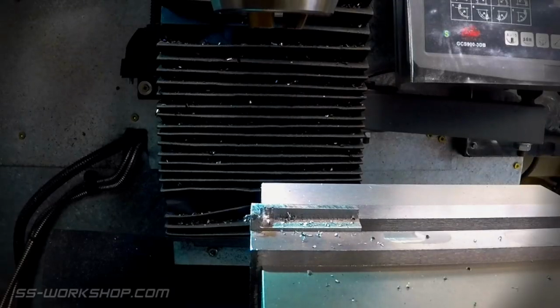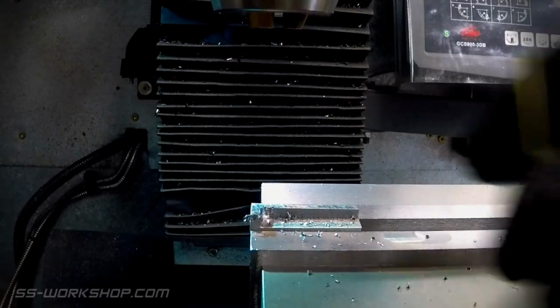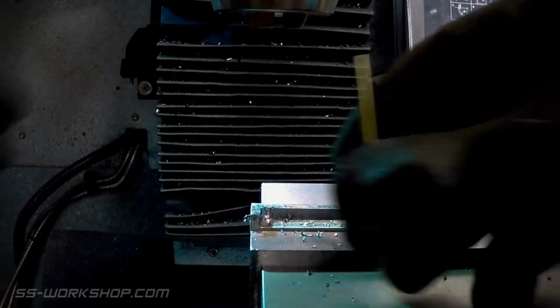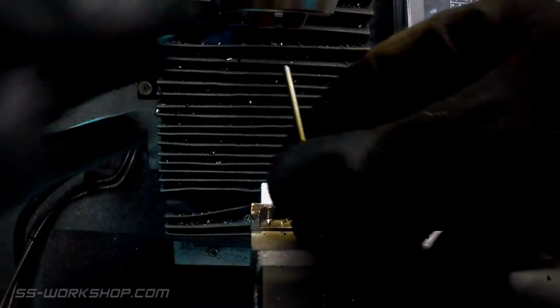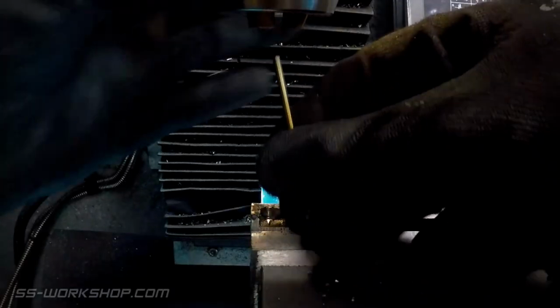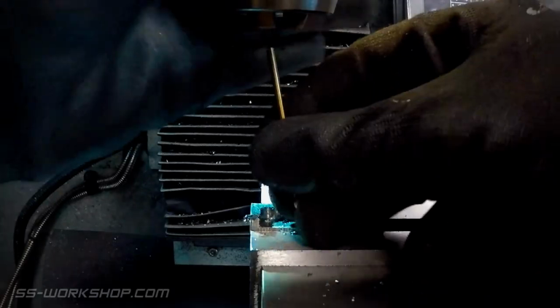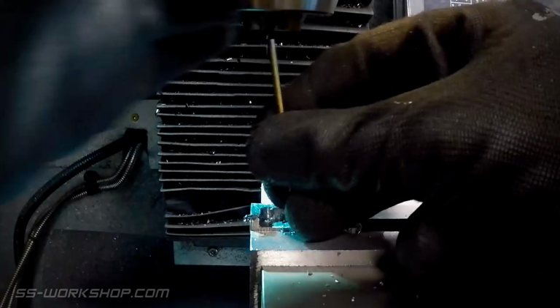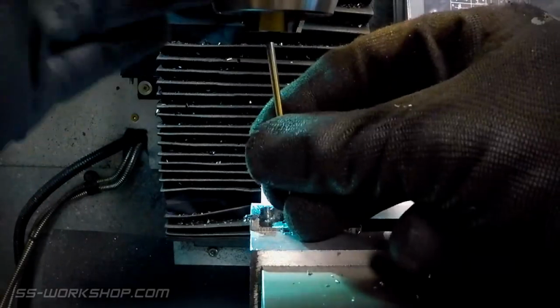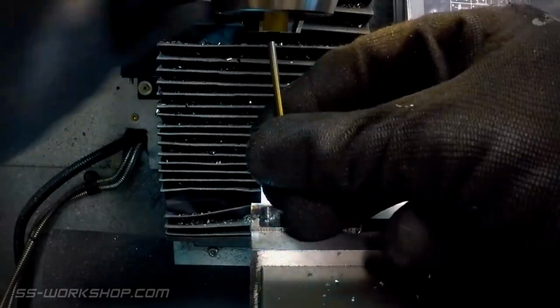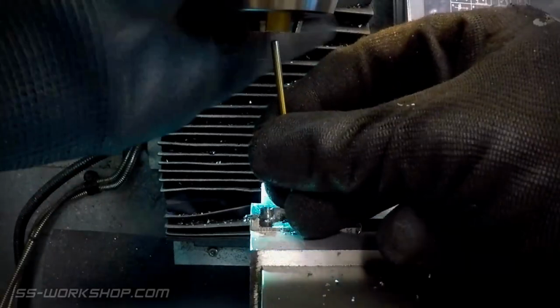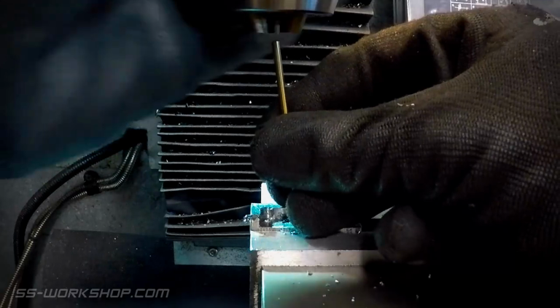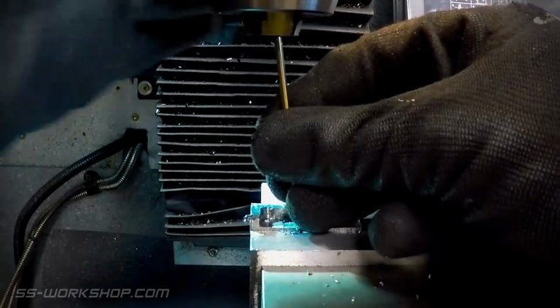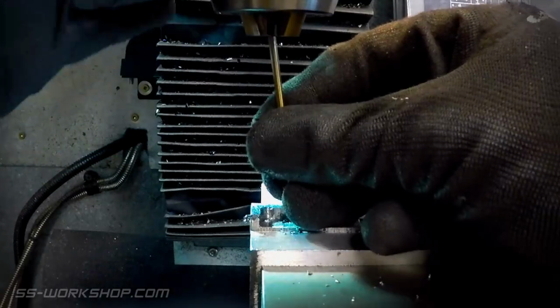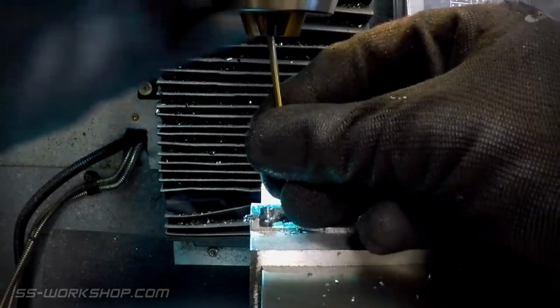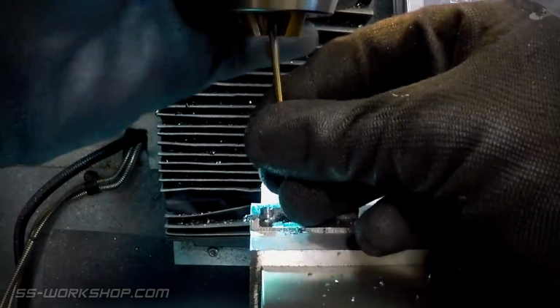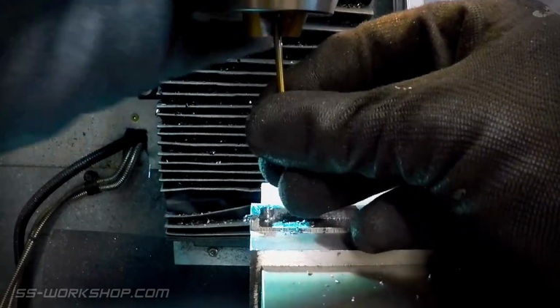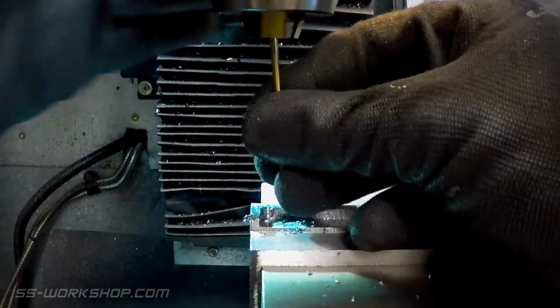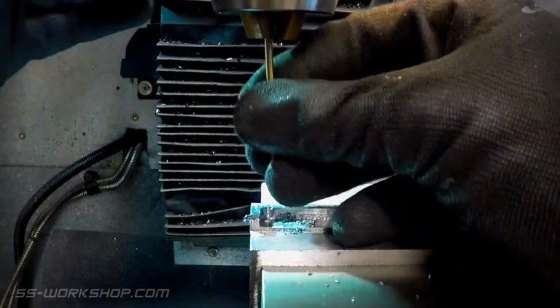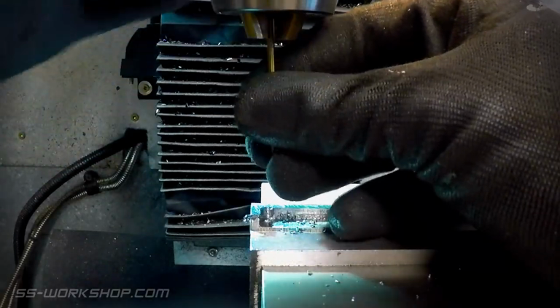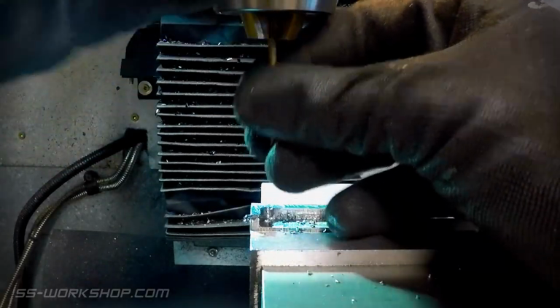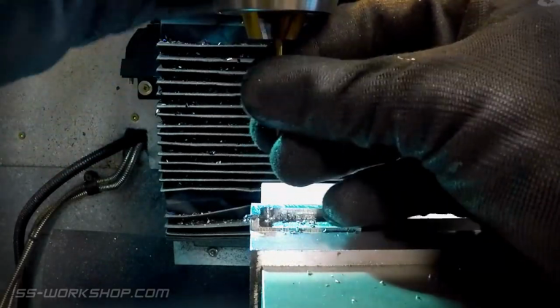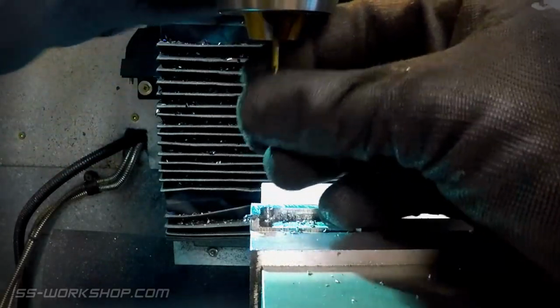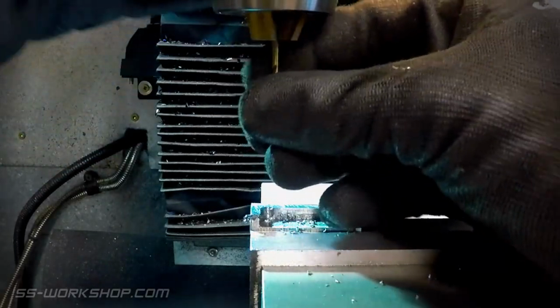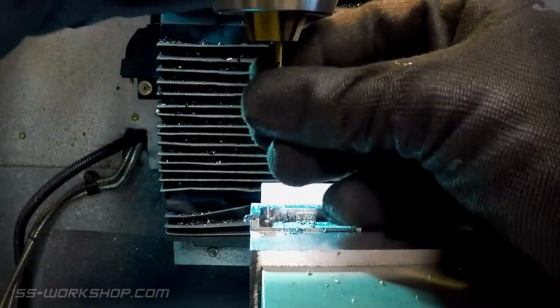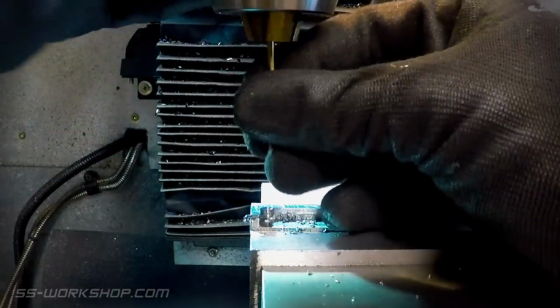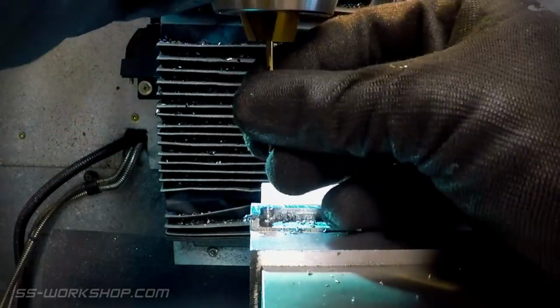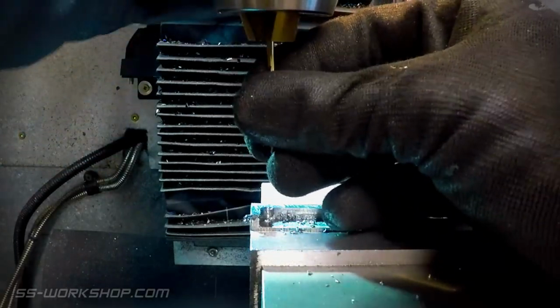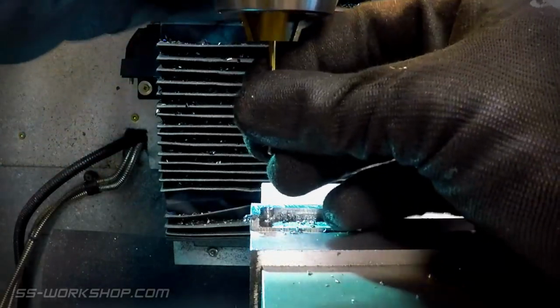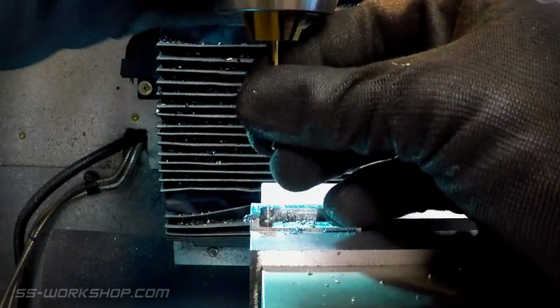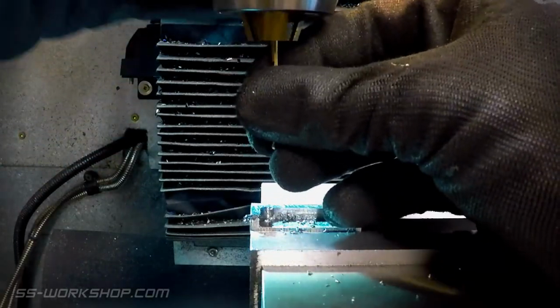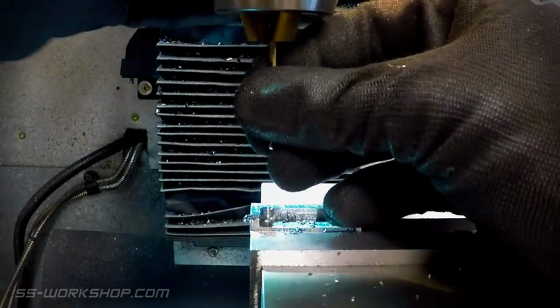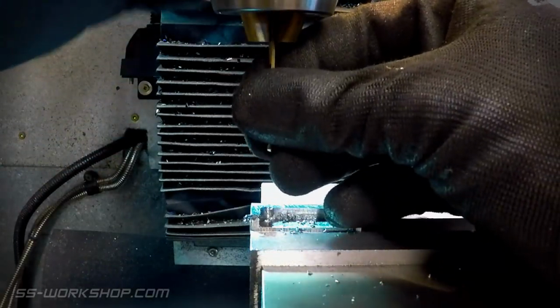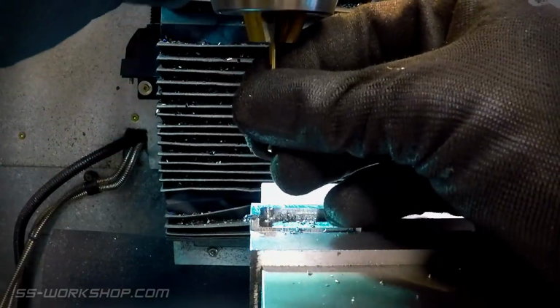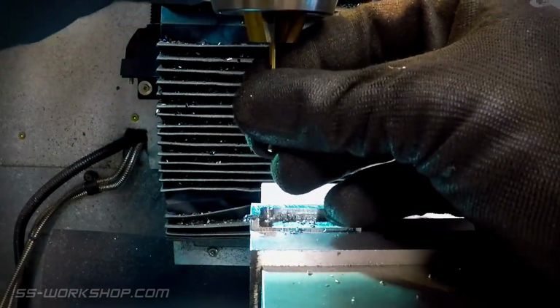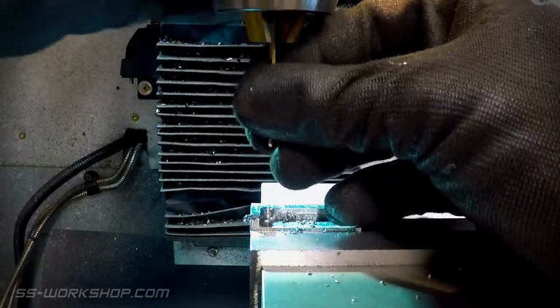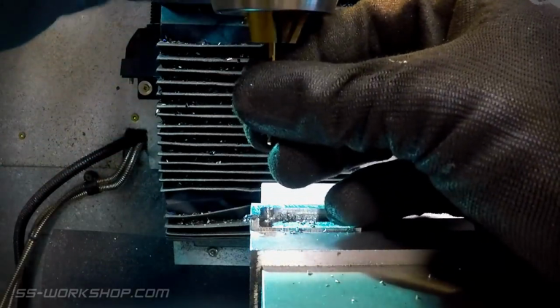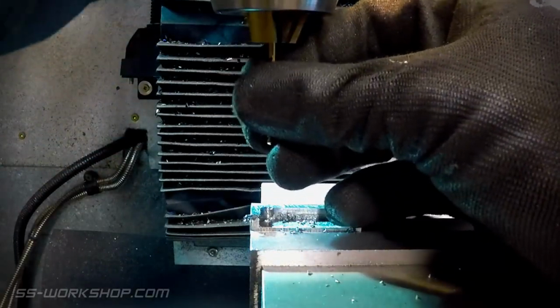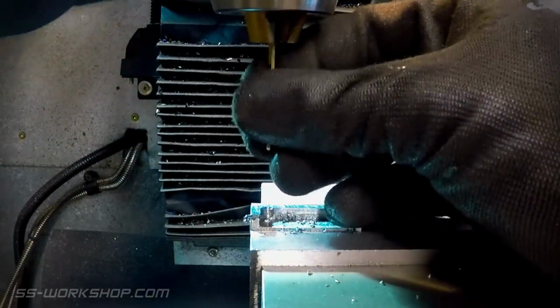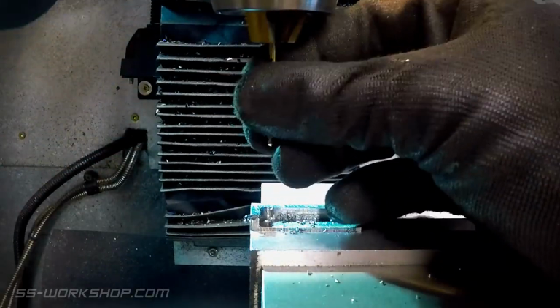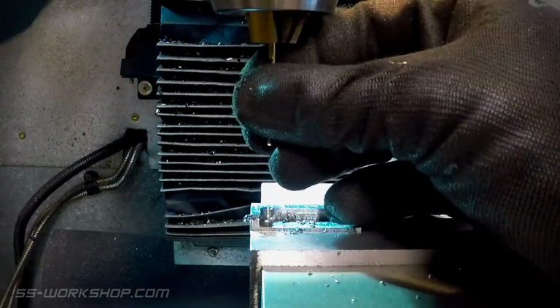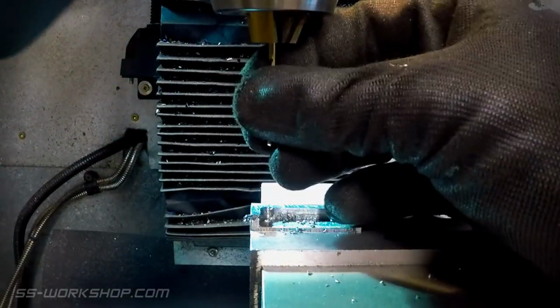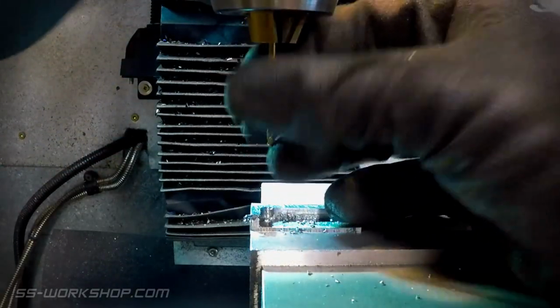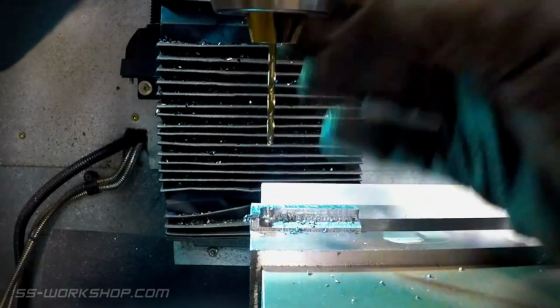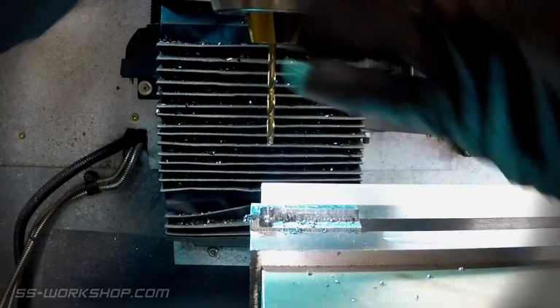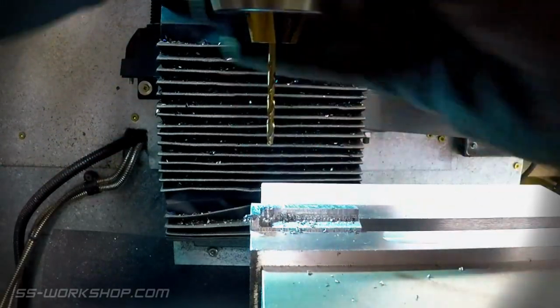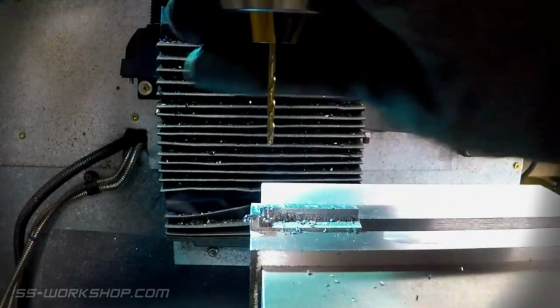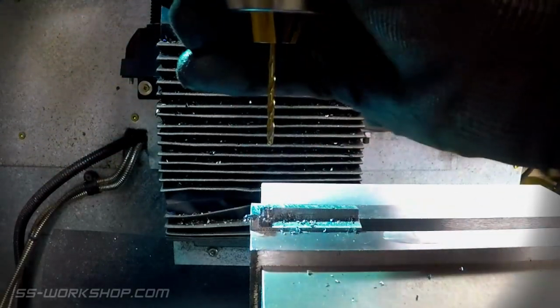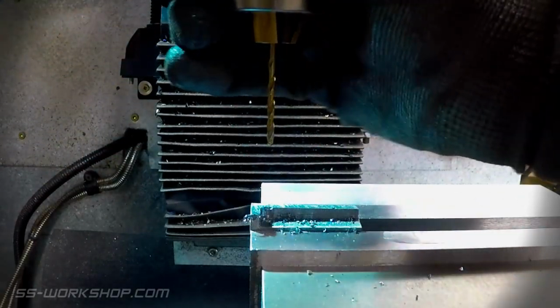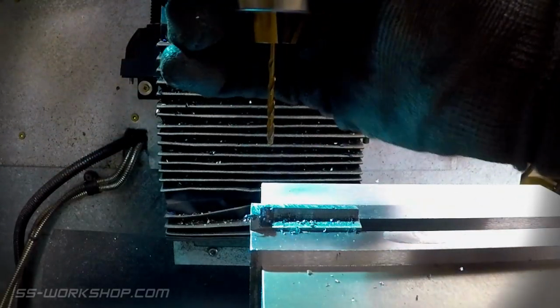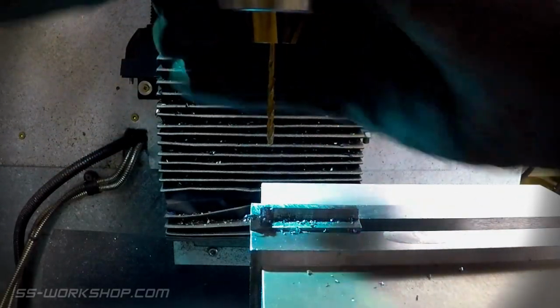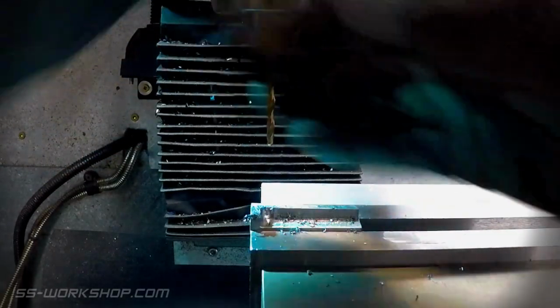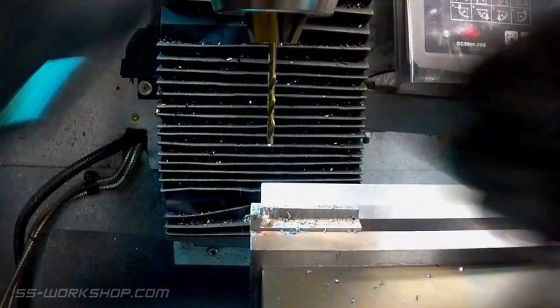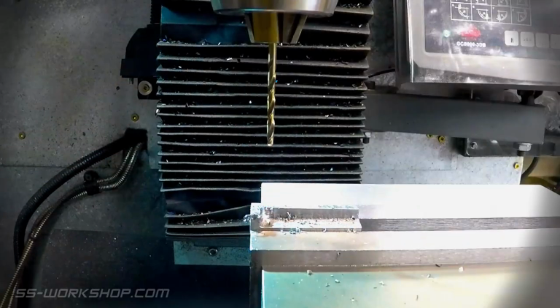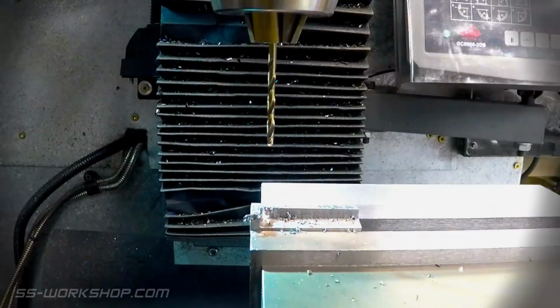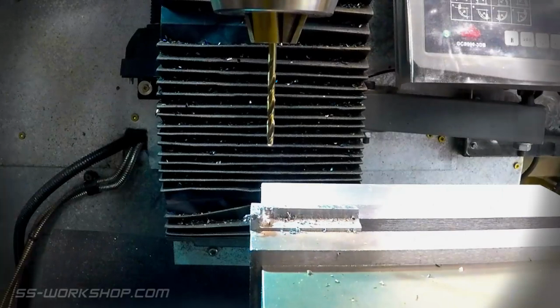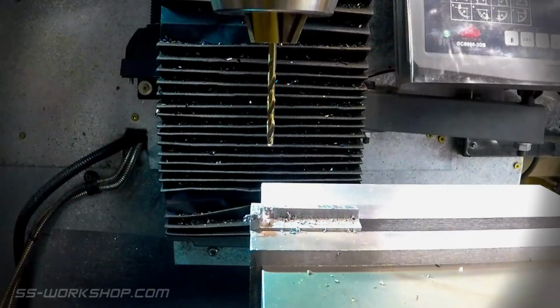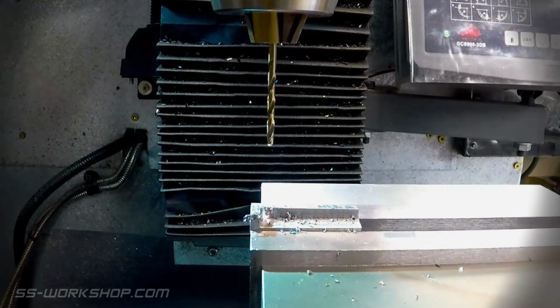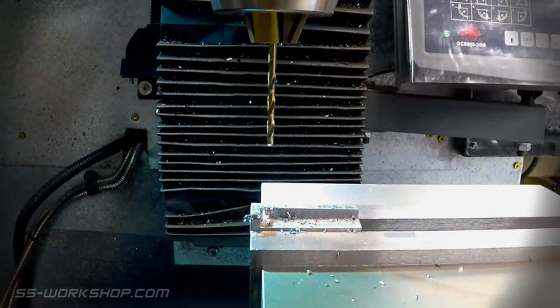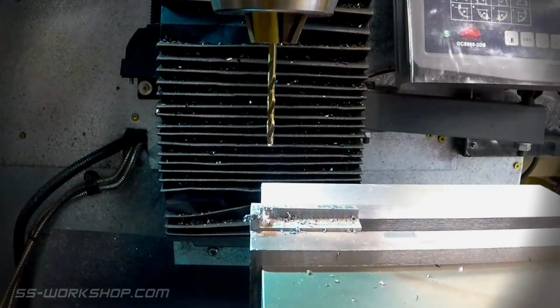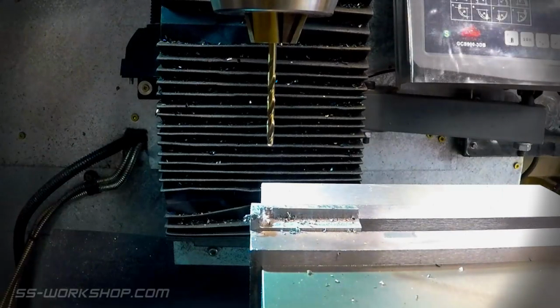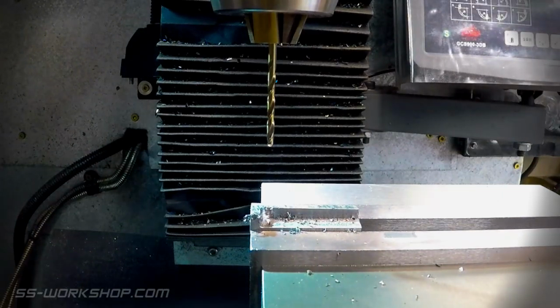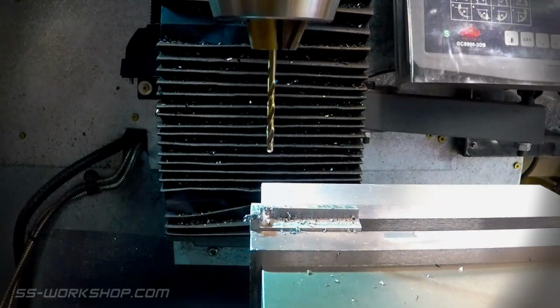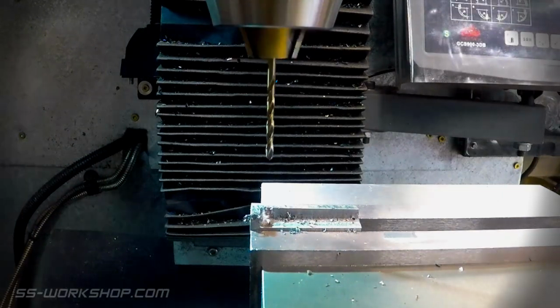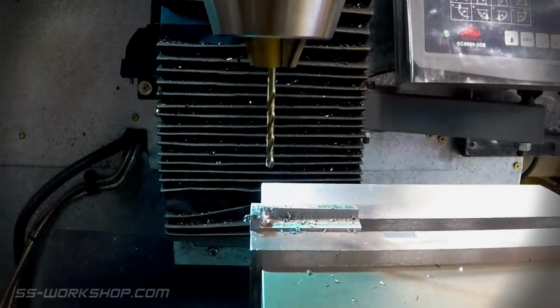Then it's time to drill the holes, using a 2.5mm drill bit. Holes are located using the digital readout.